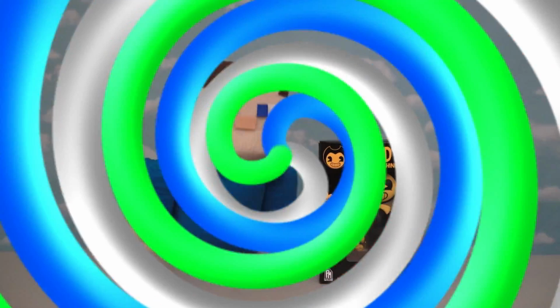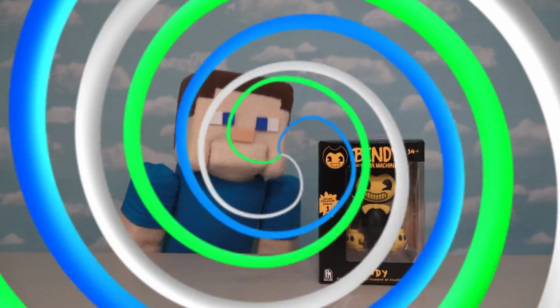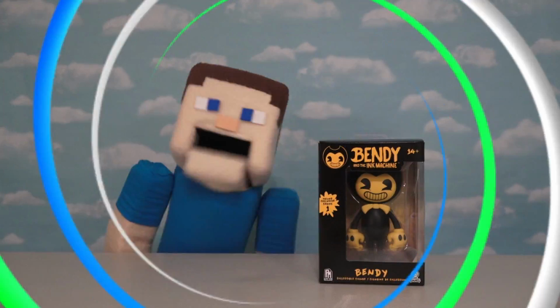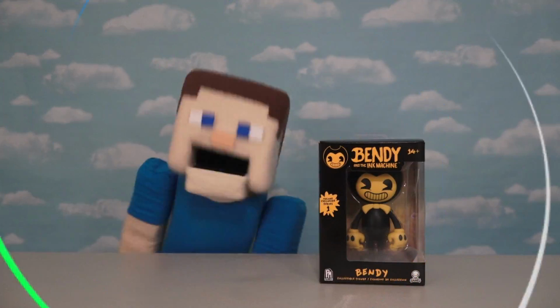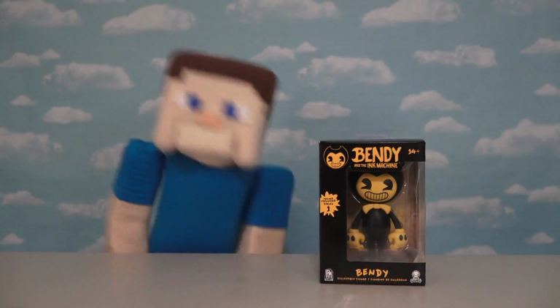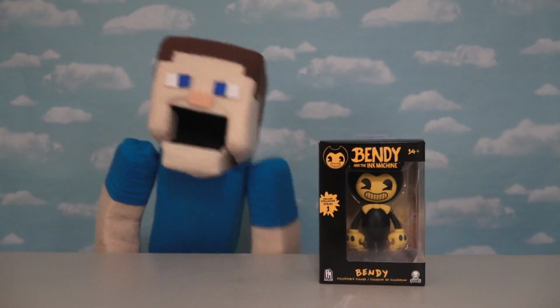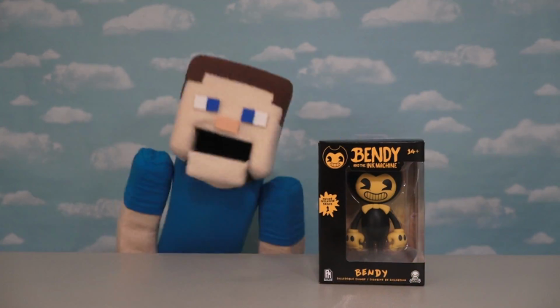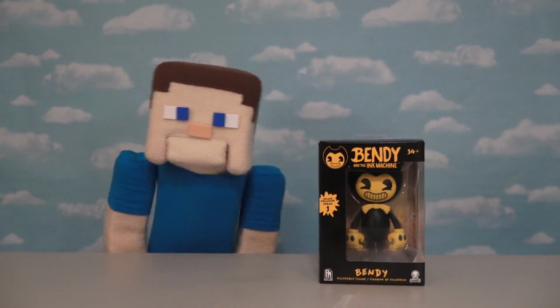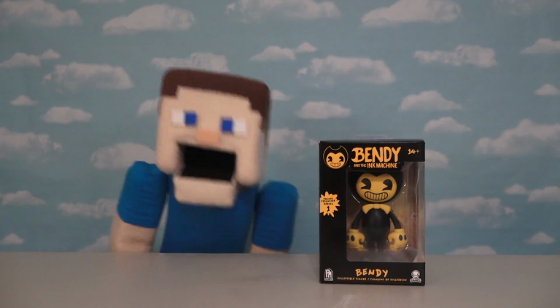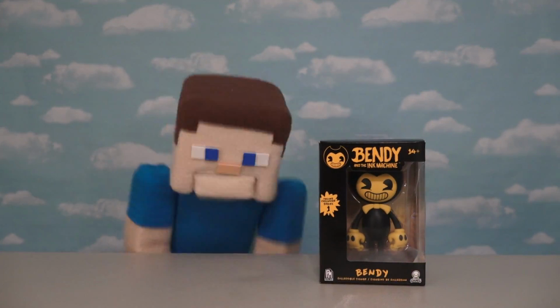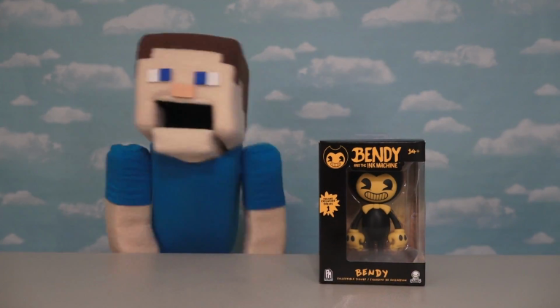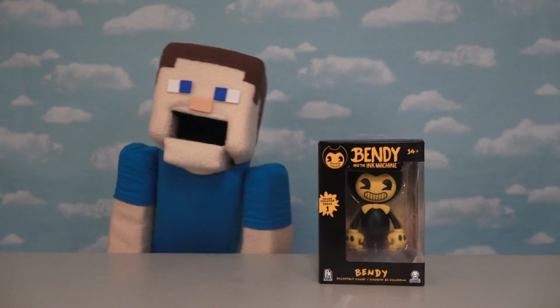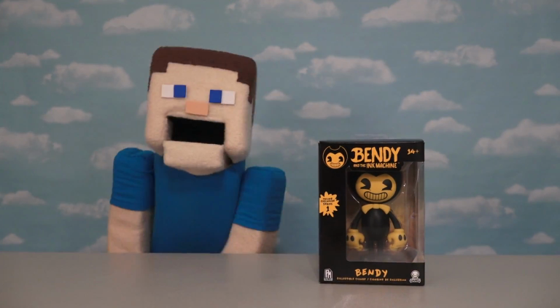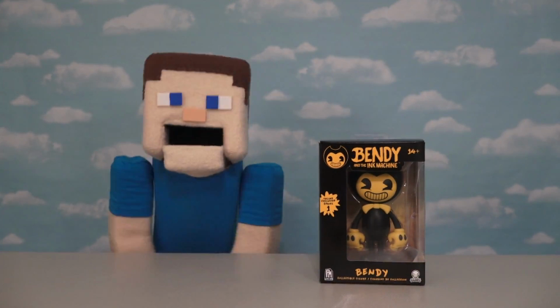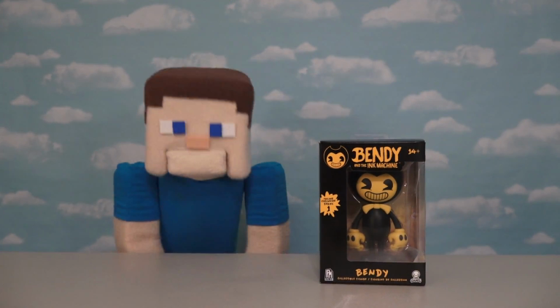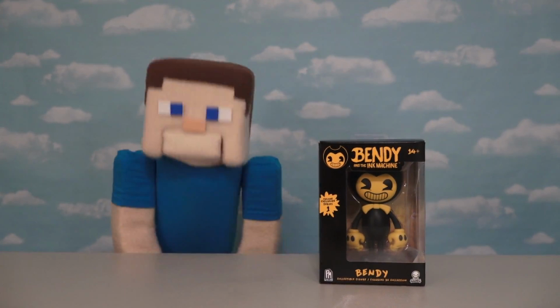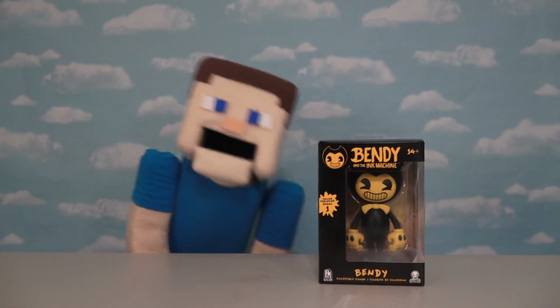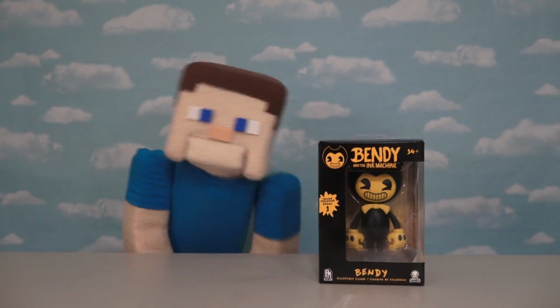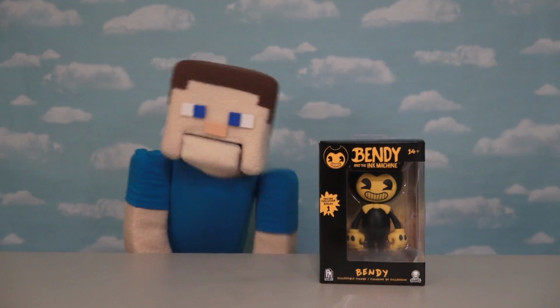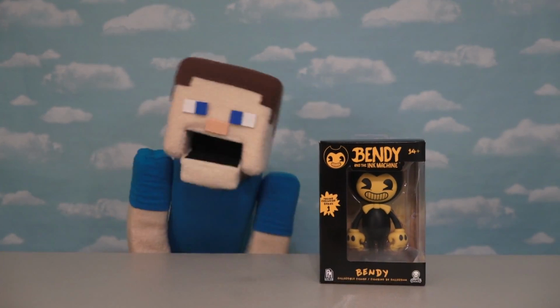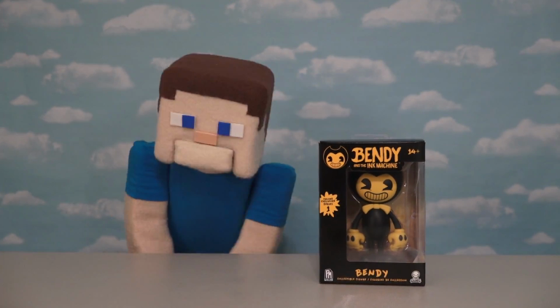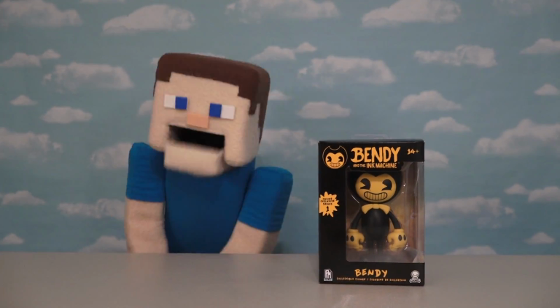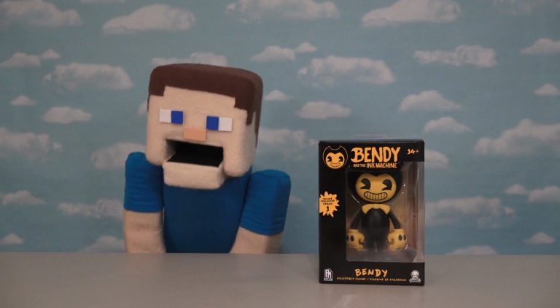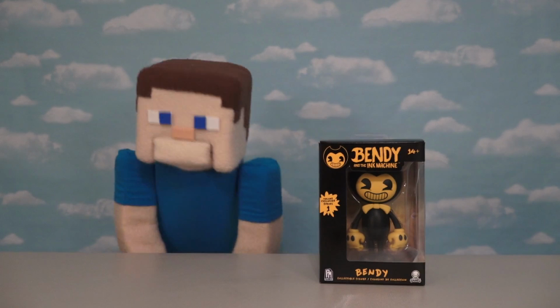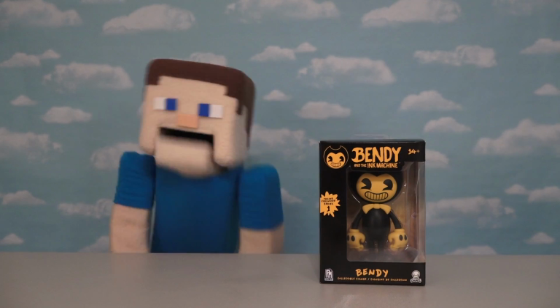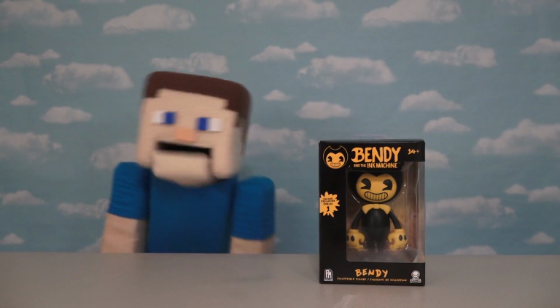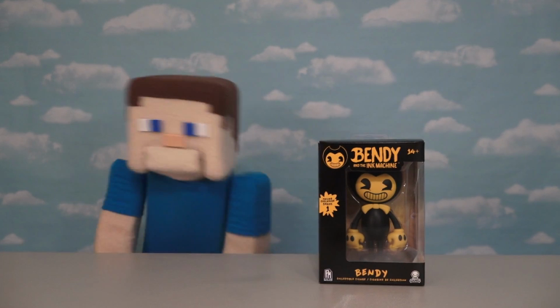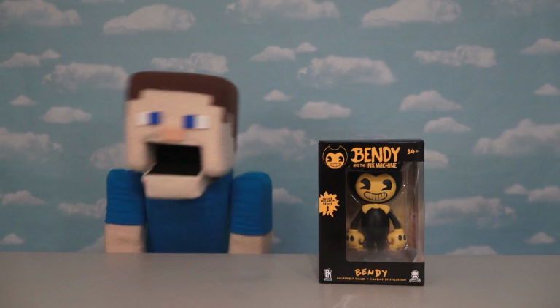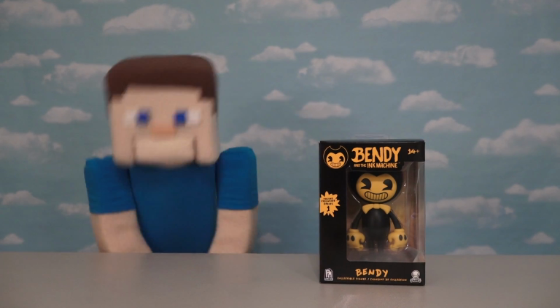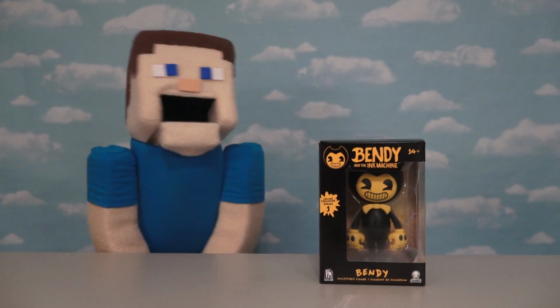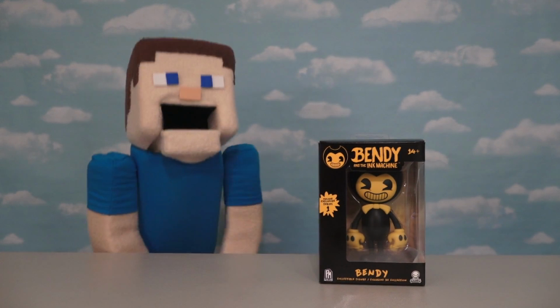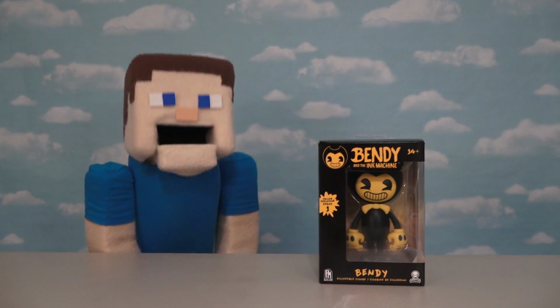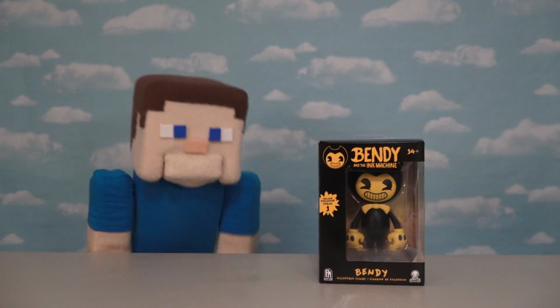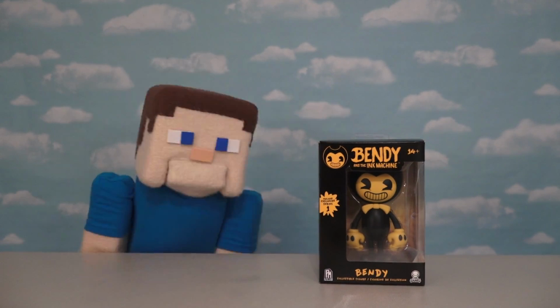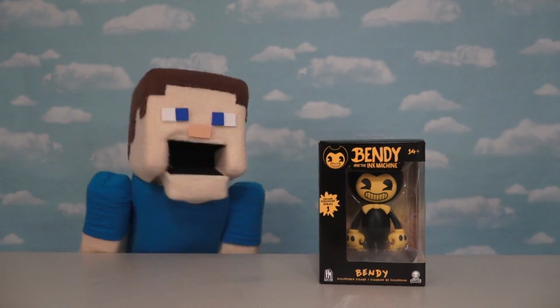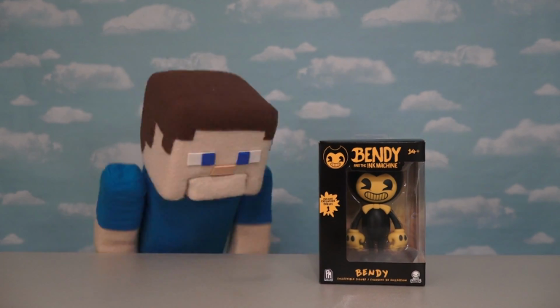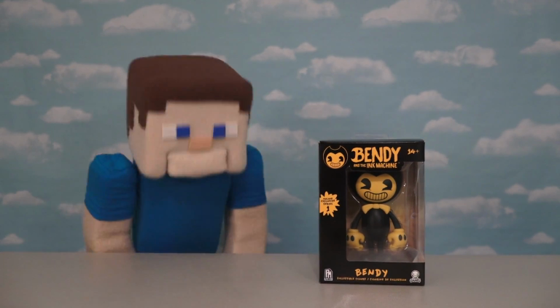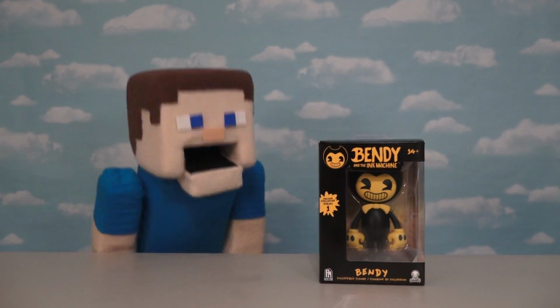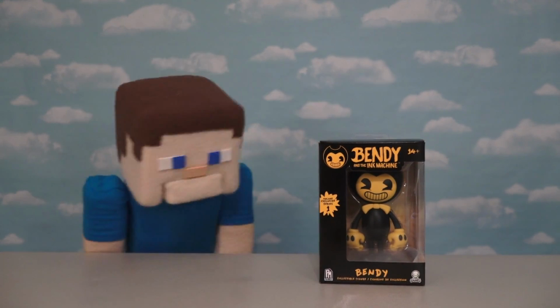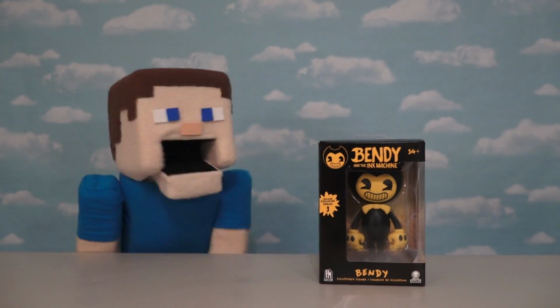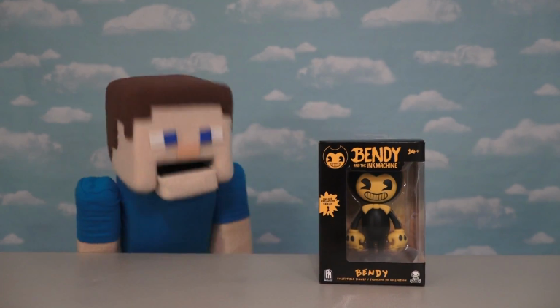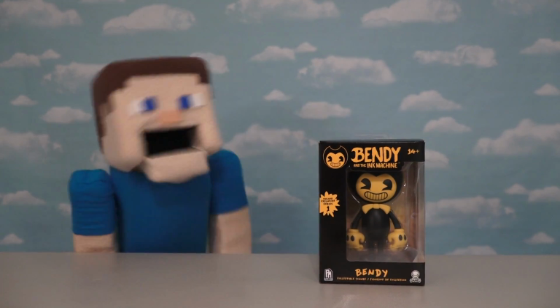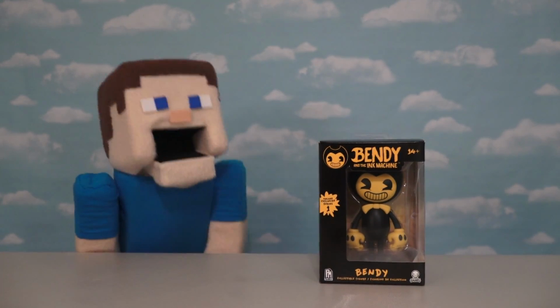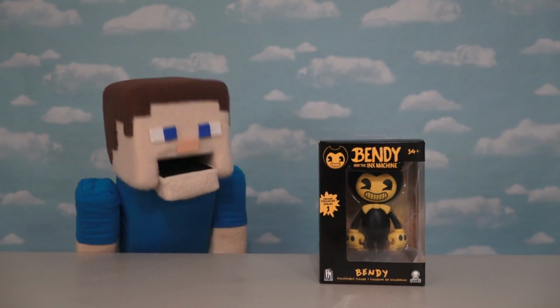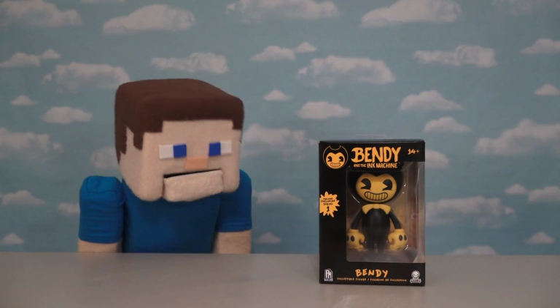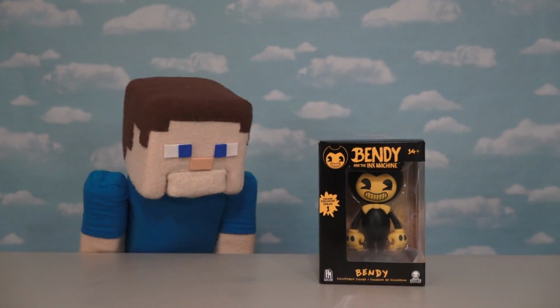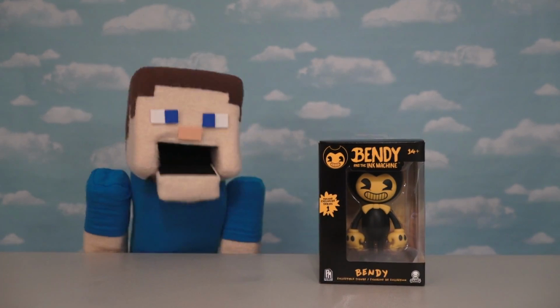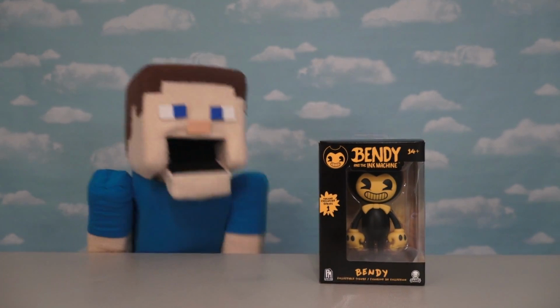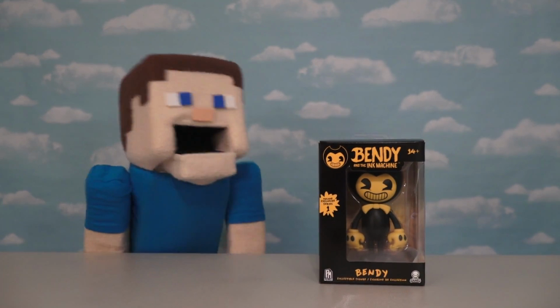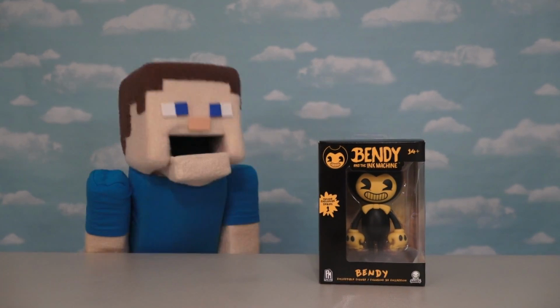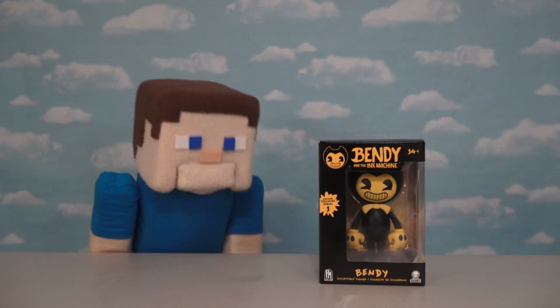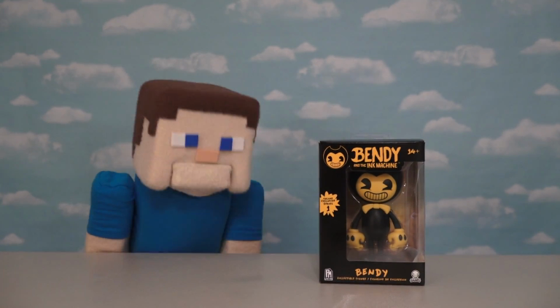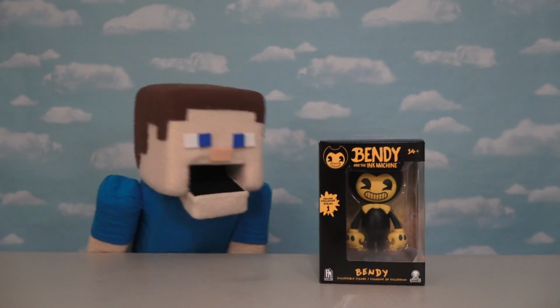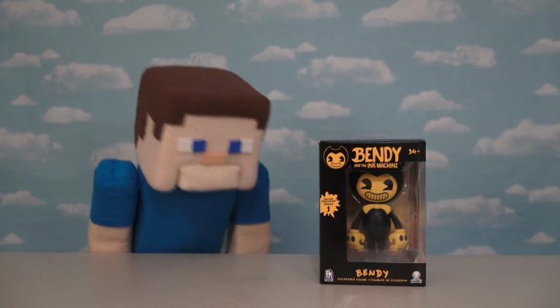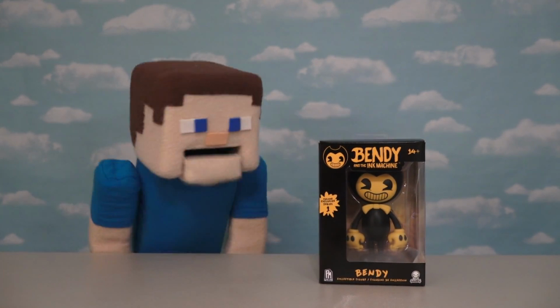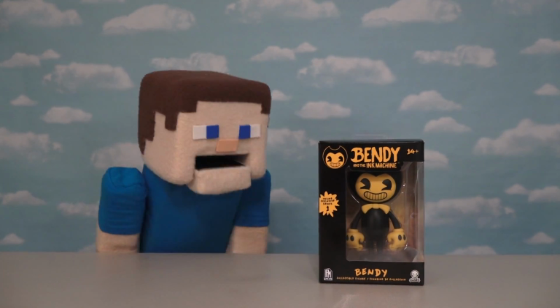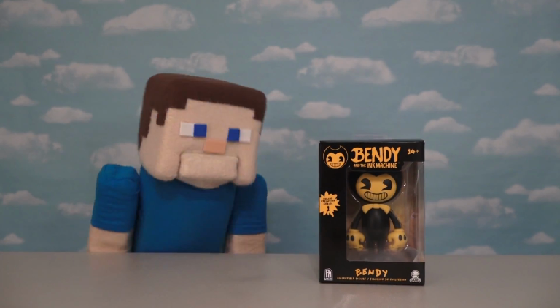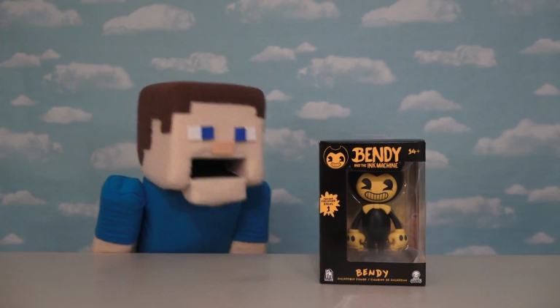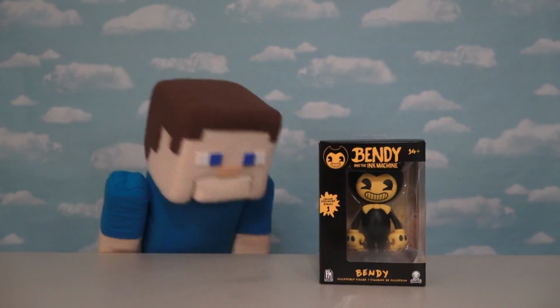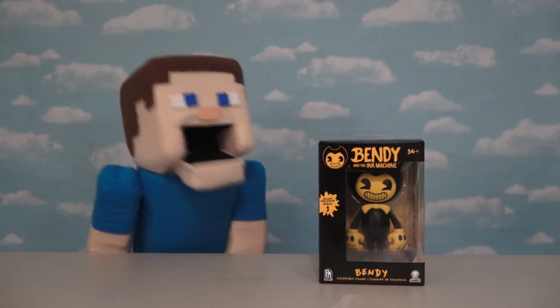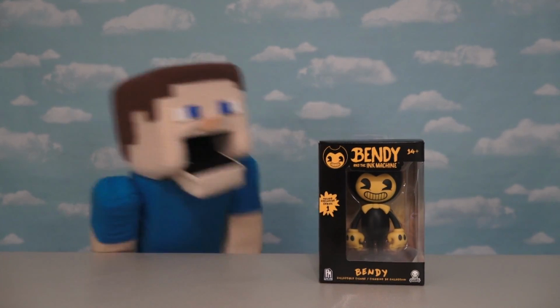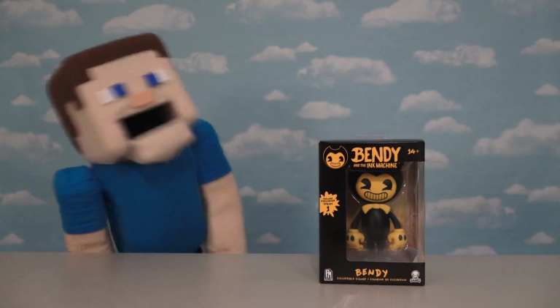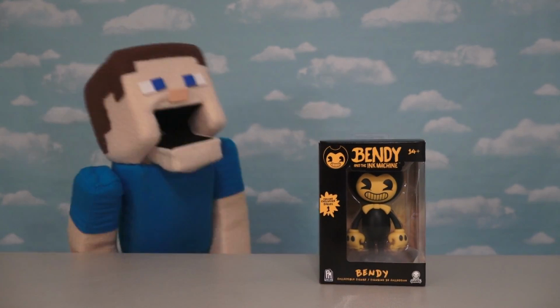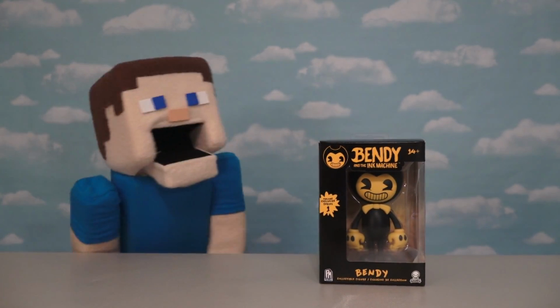Hey kids! Puppa Steve here! And boy do we have something super exciting today — our very first official Bendy and the Ink Machine toy!